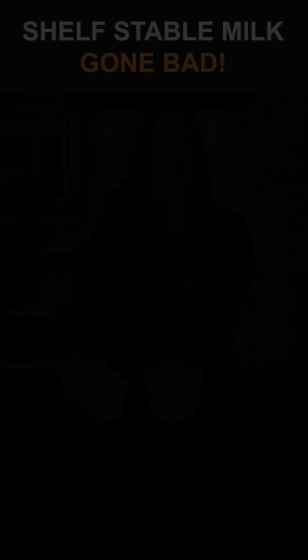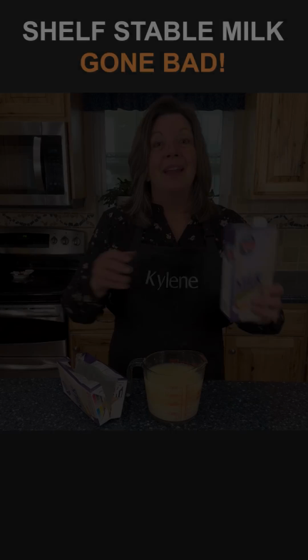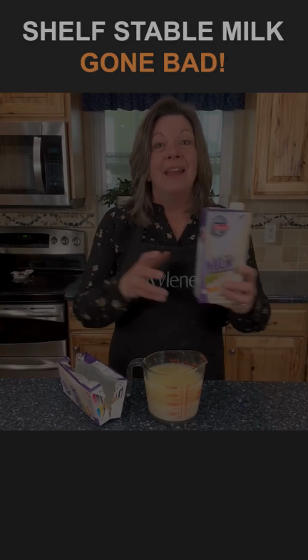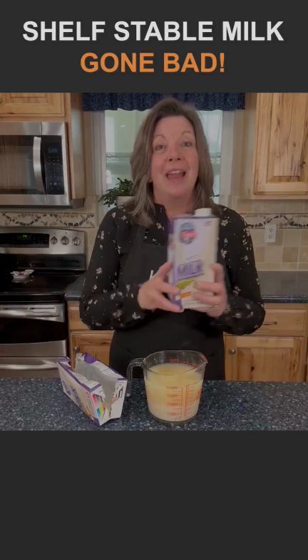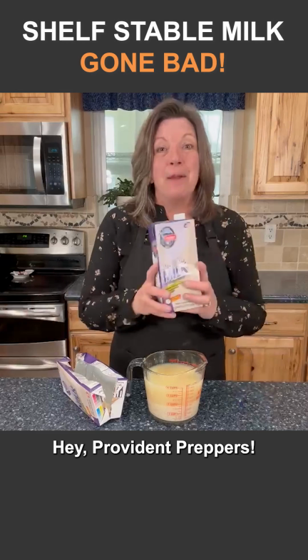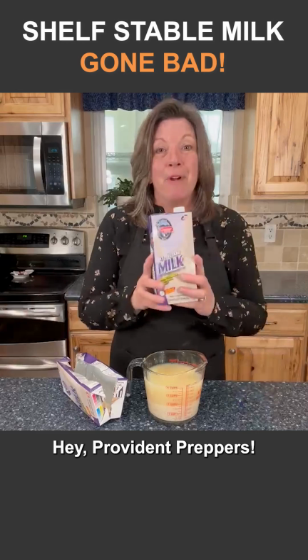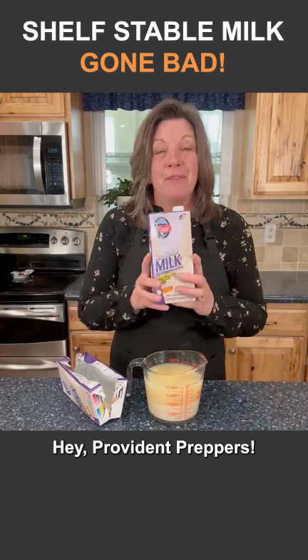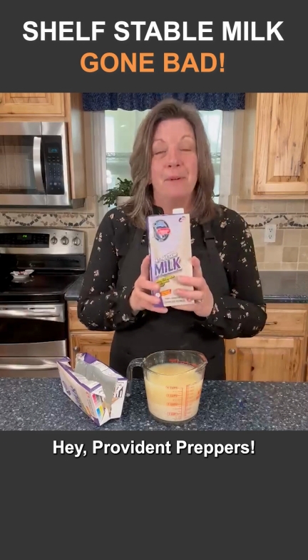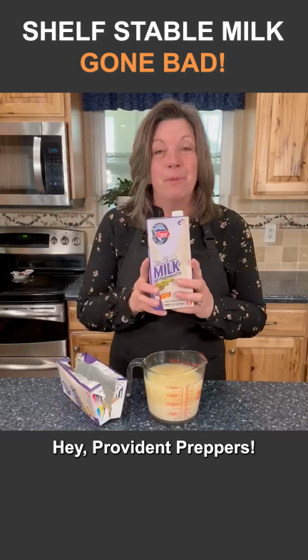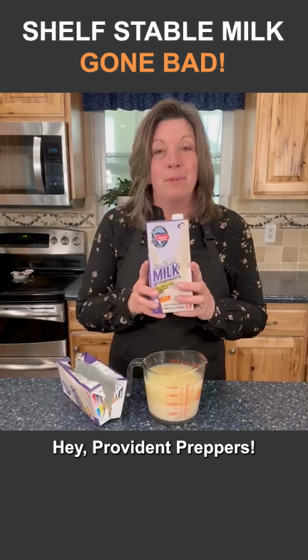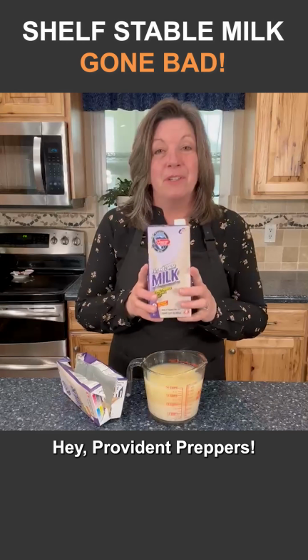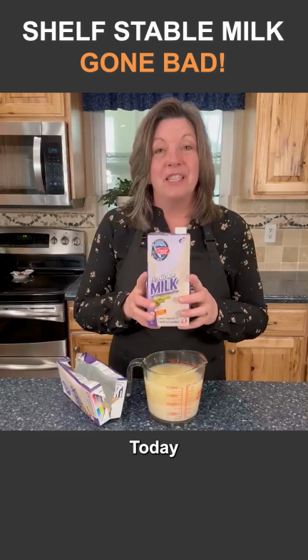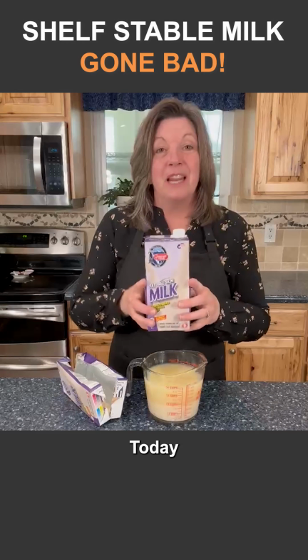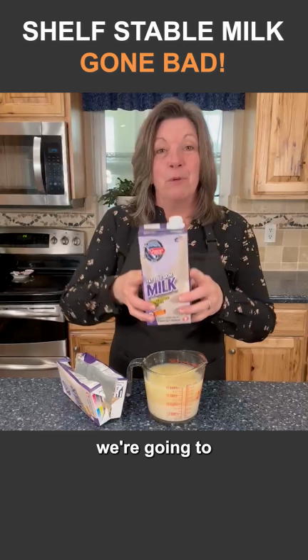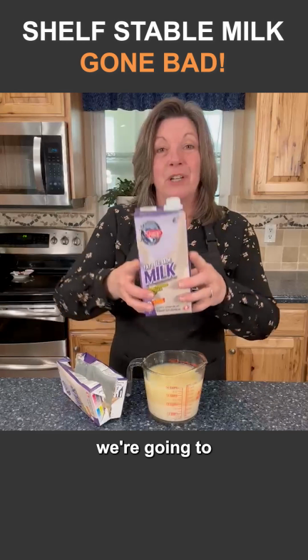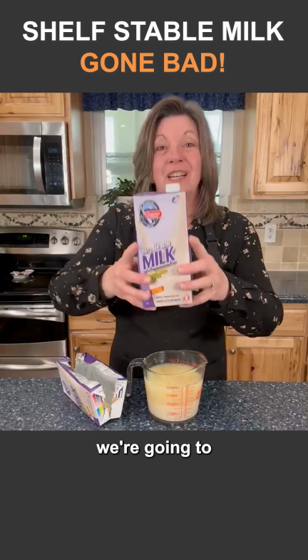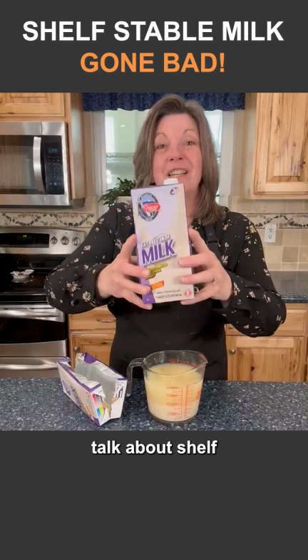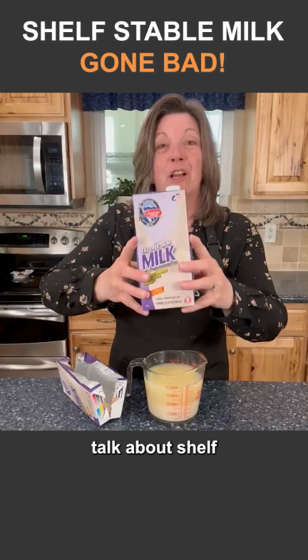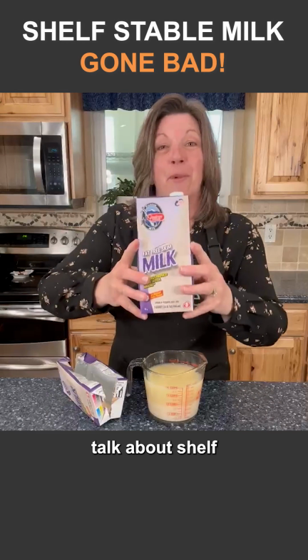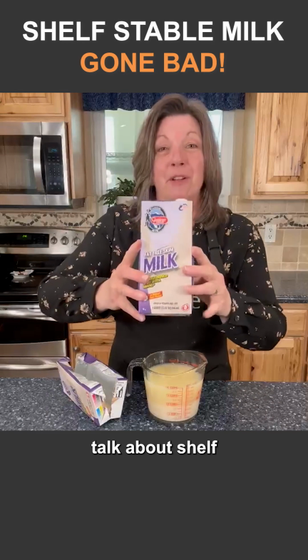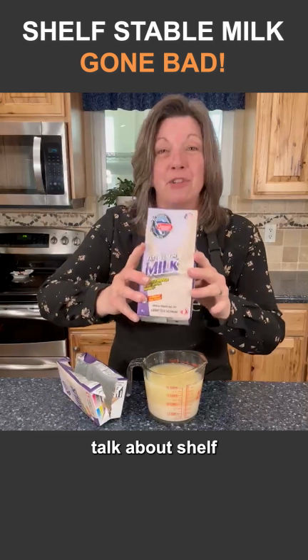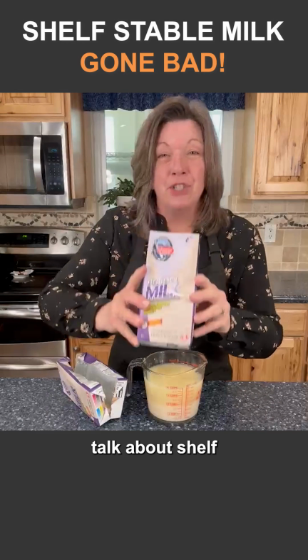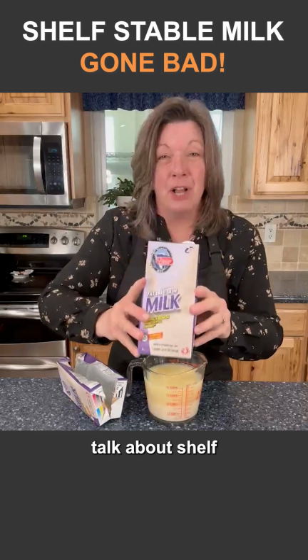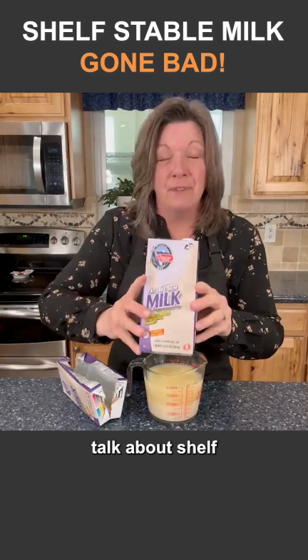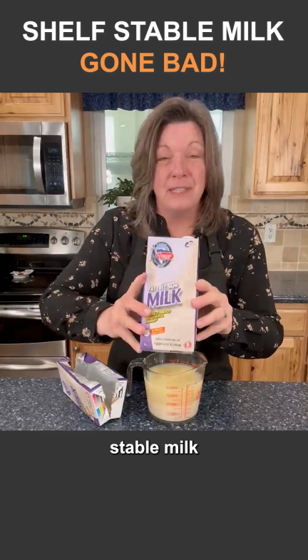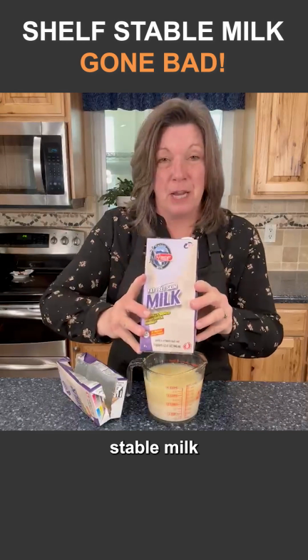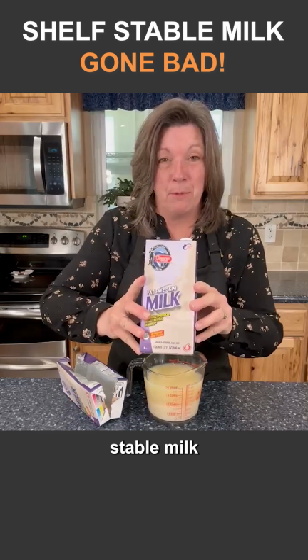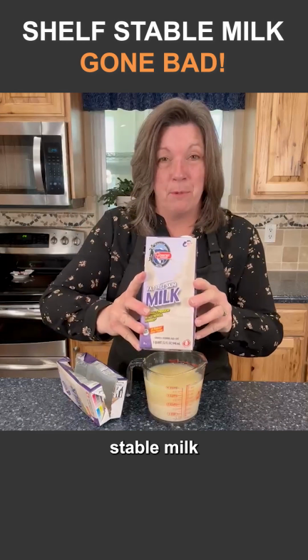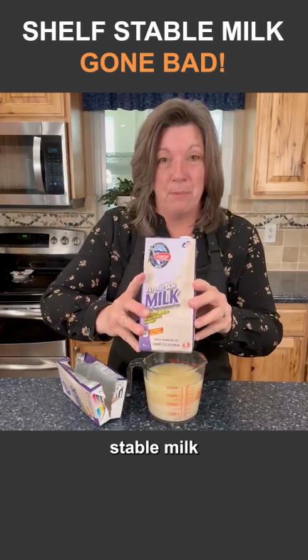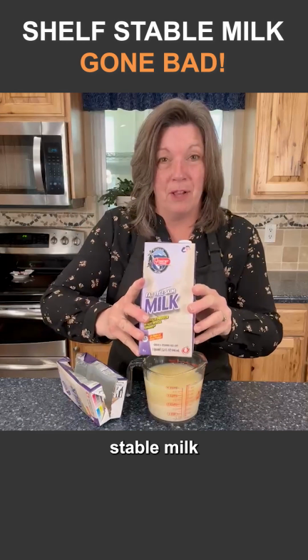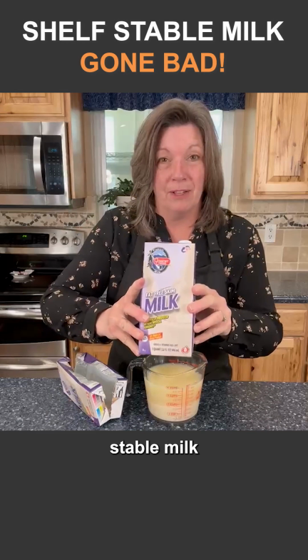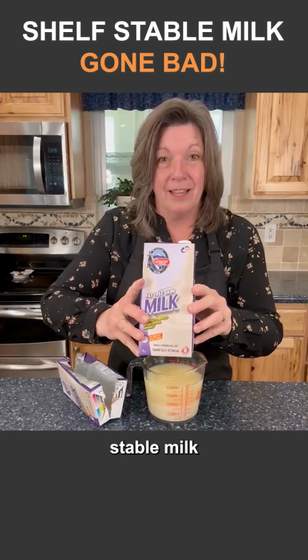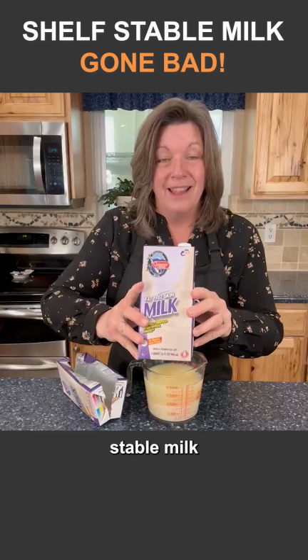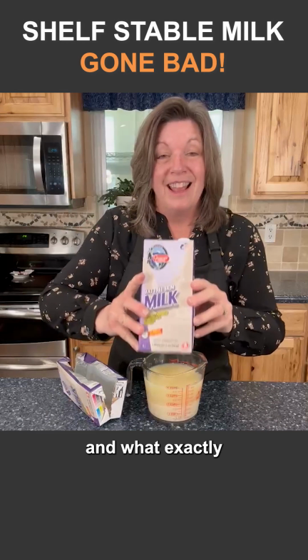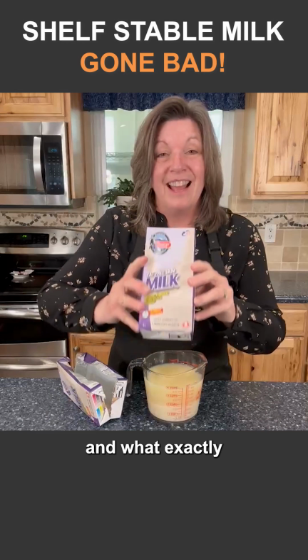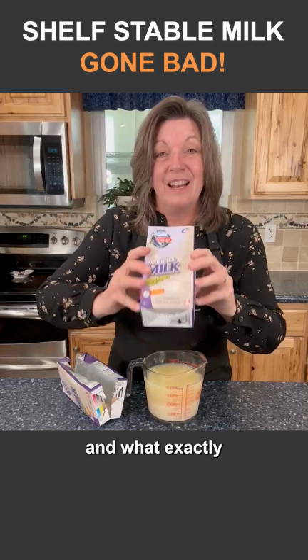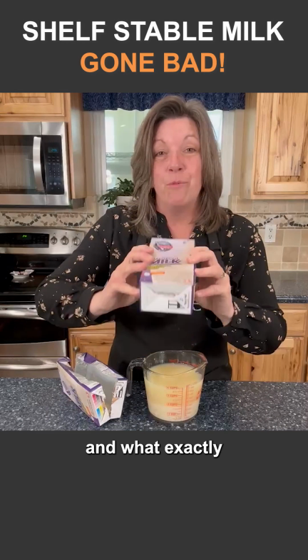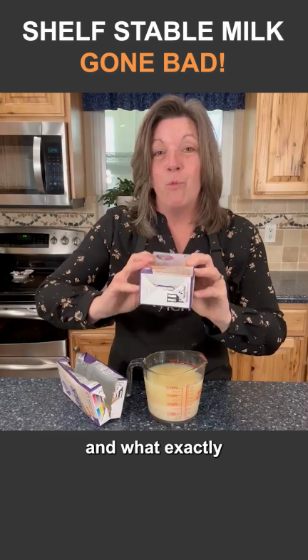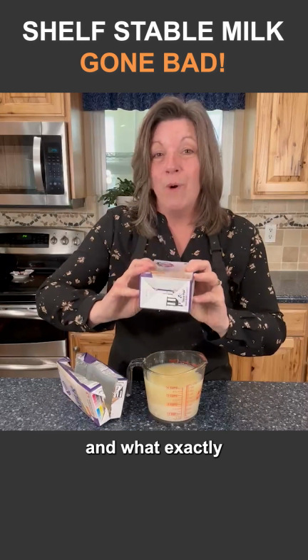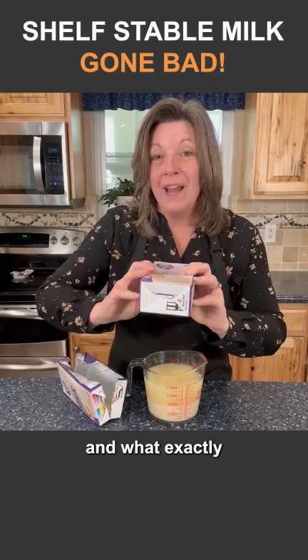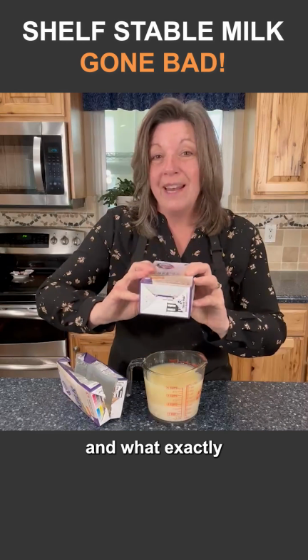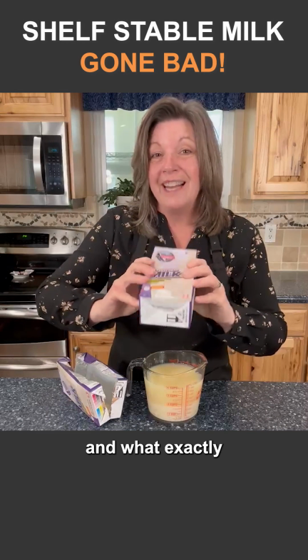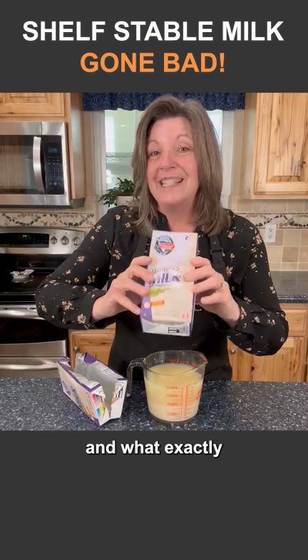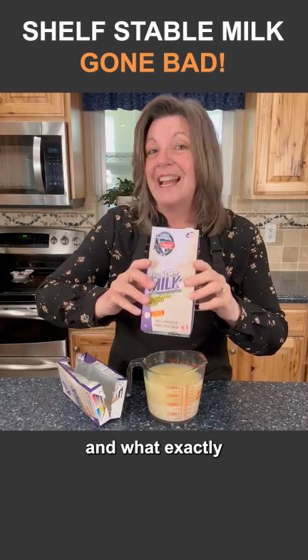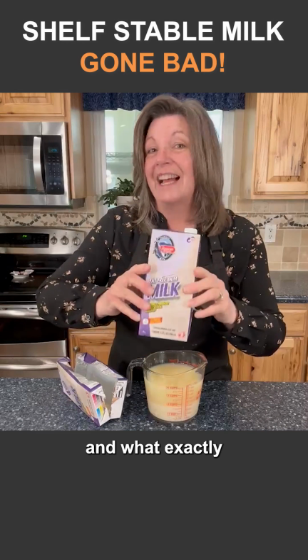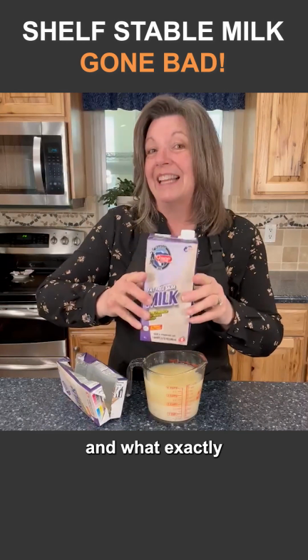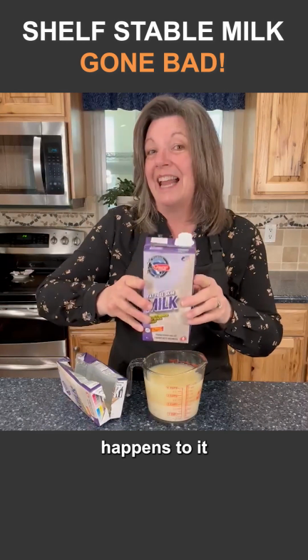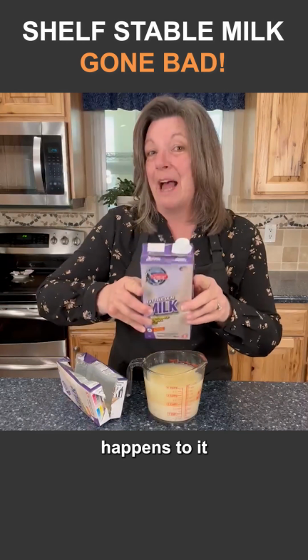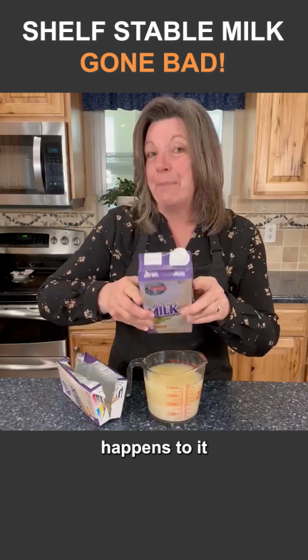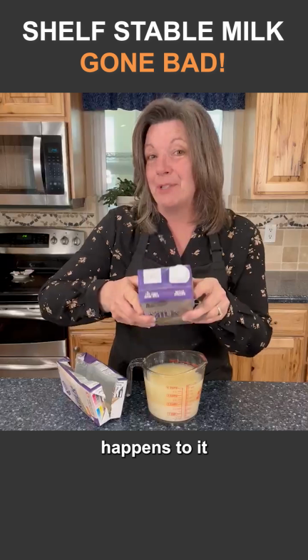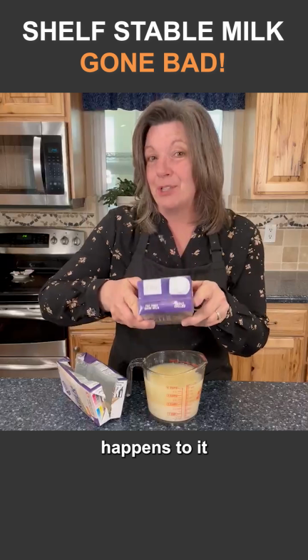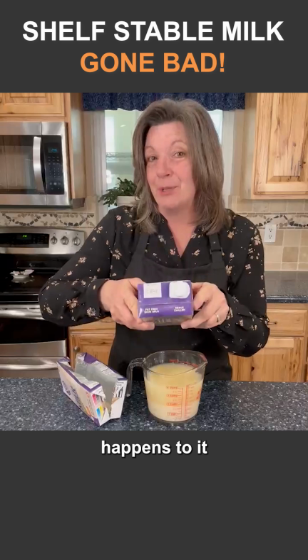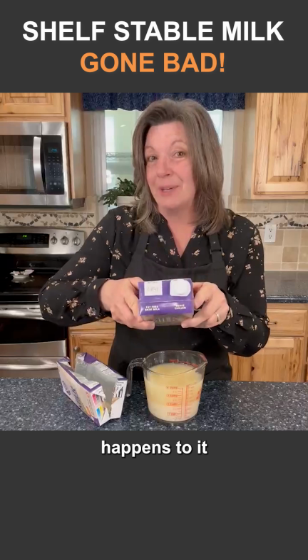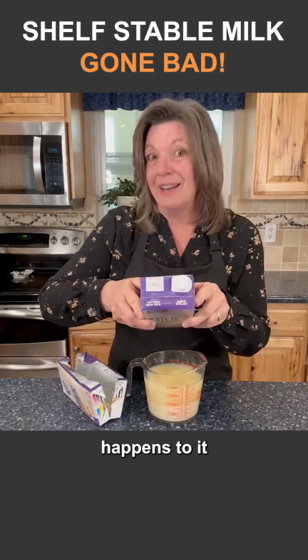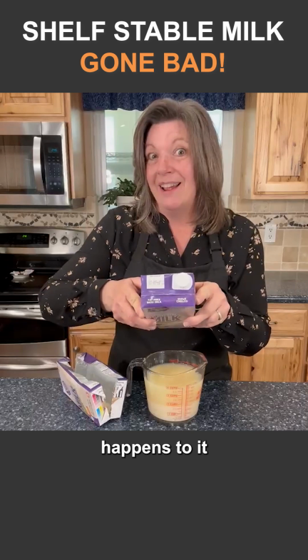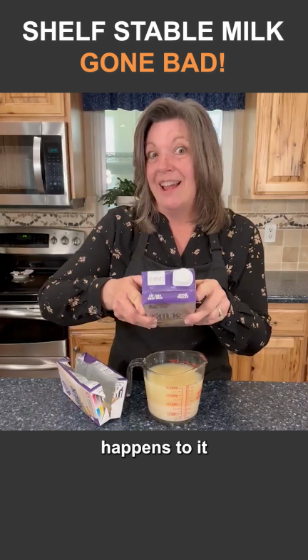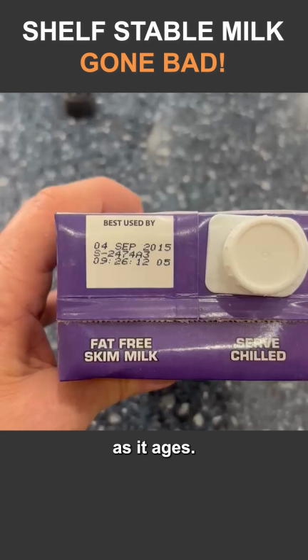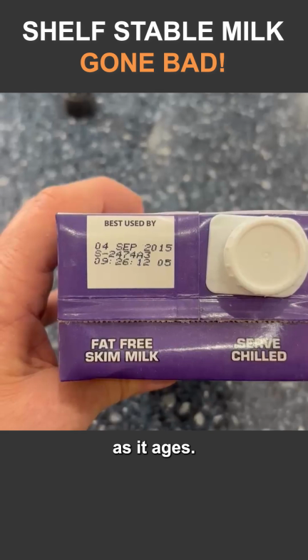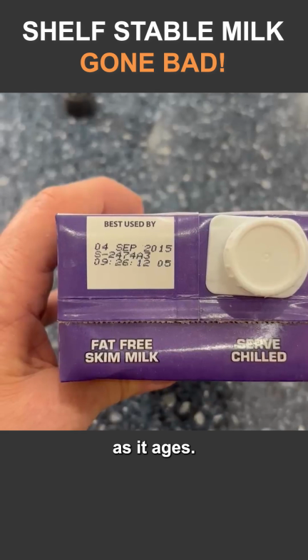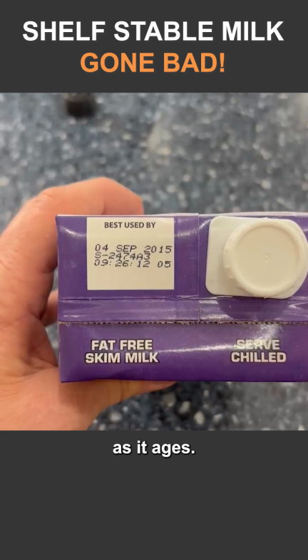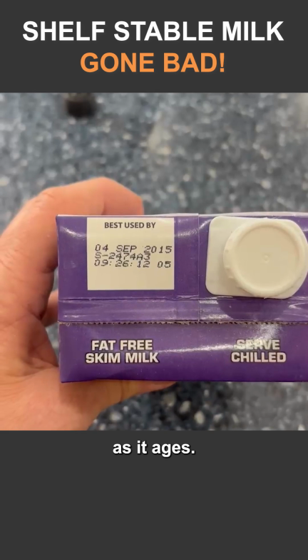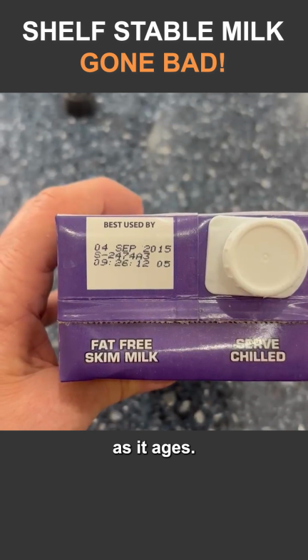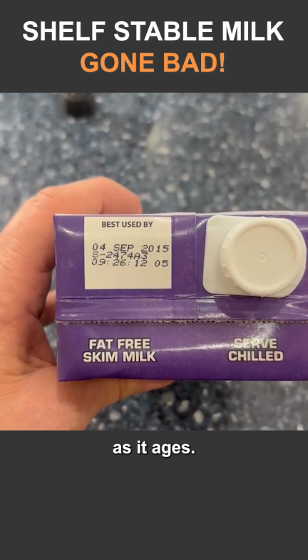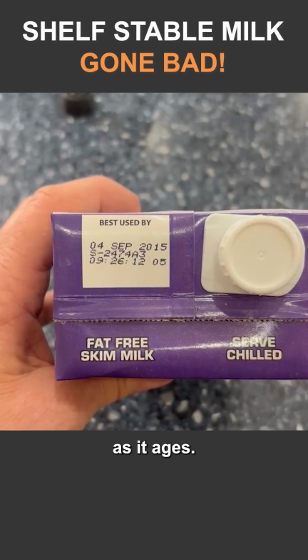Hey Provident Preppers, today we're going to talk about shelf-stable milk and what exactly happens to it as it ages.